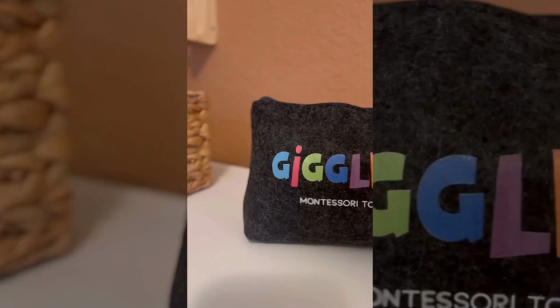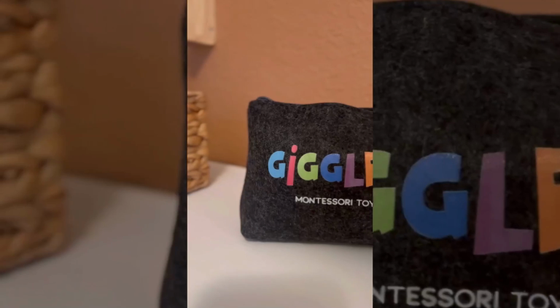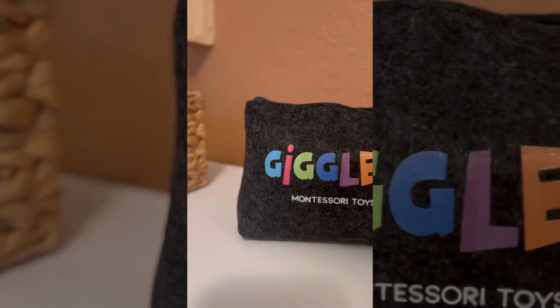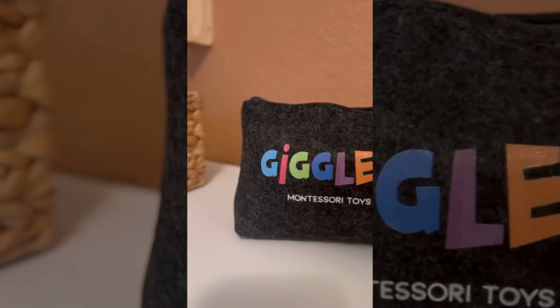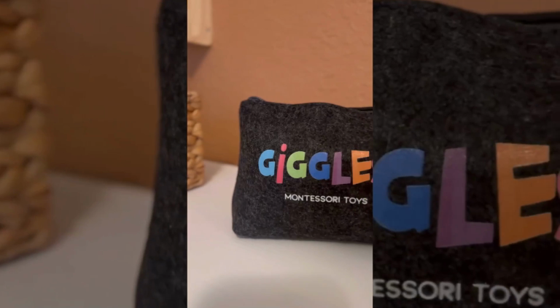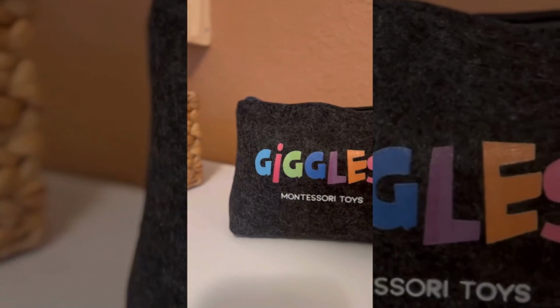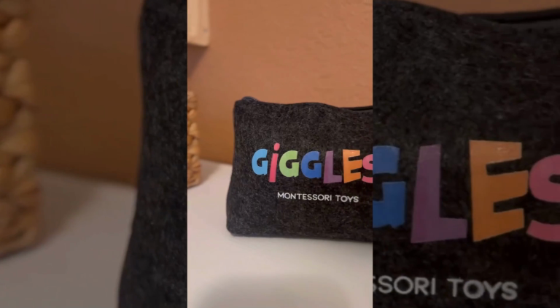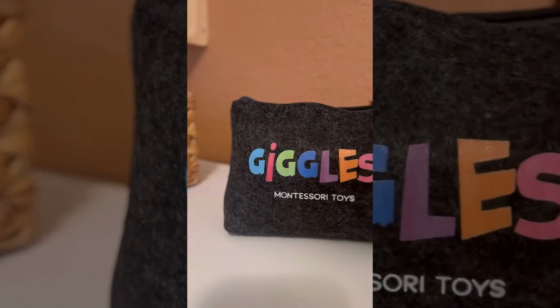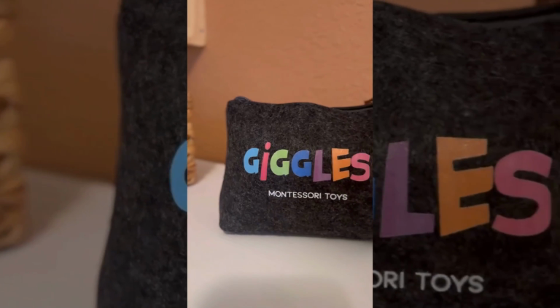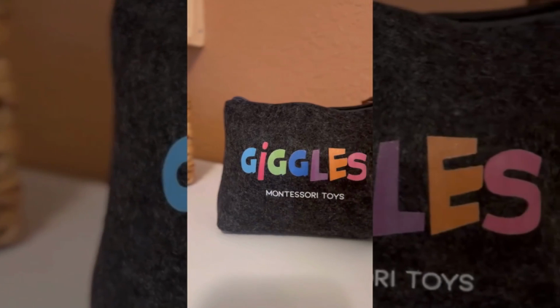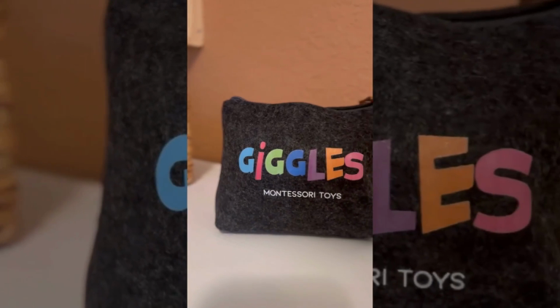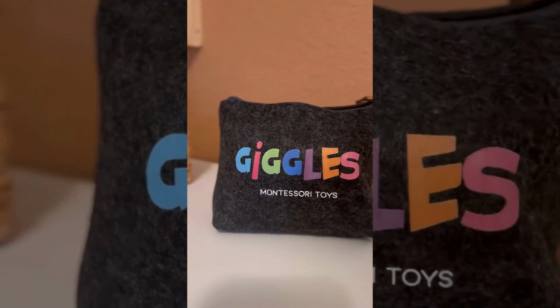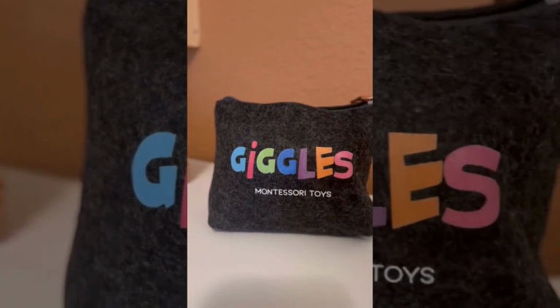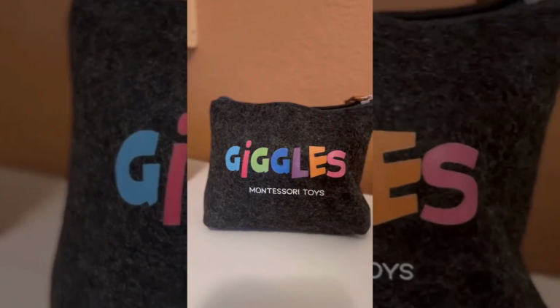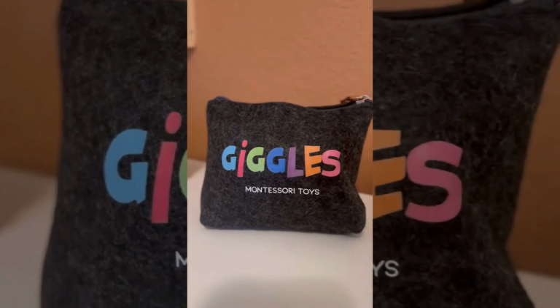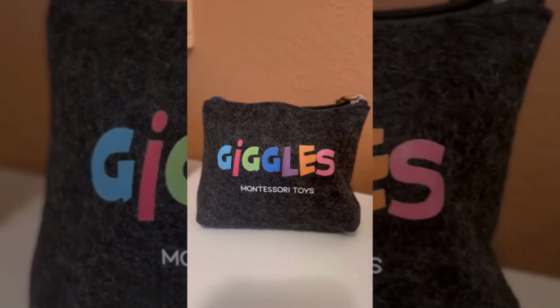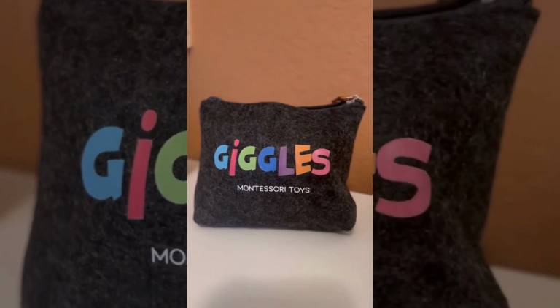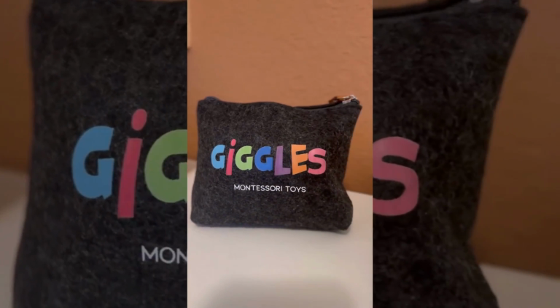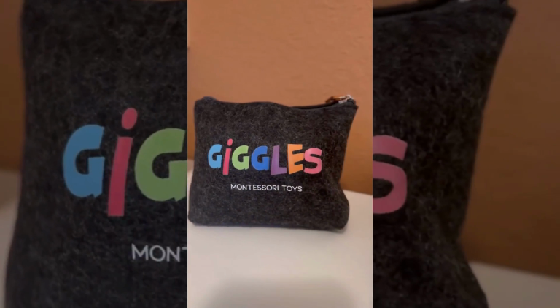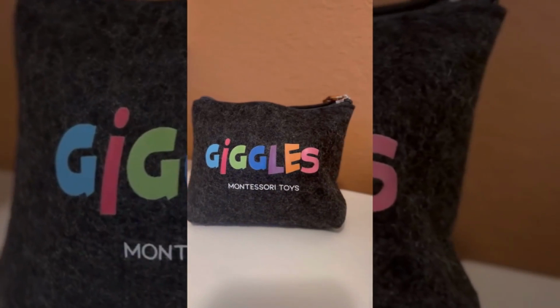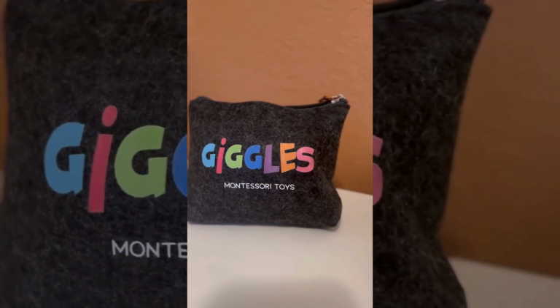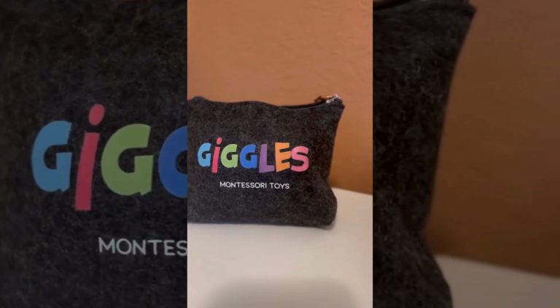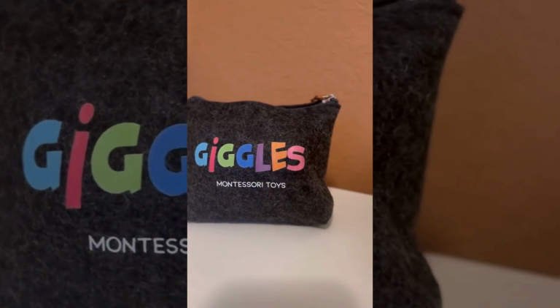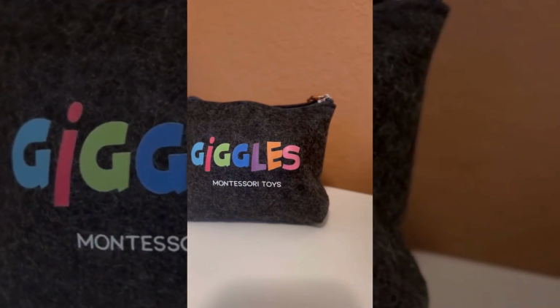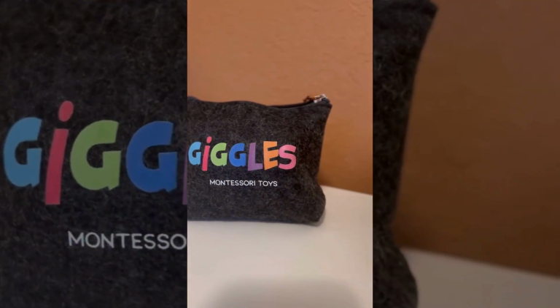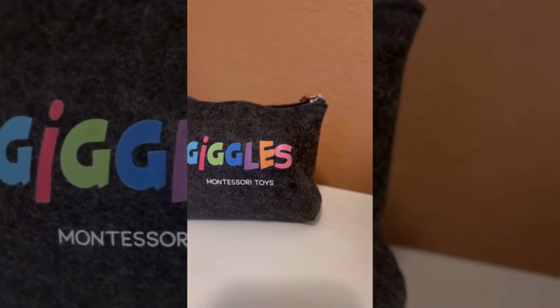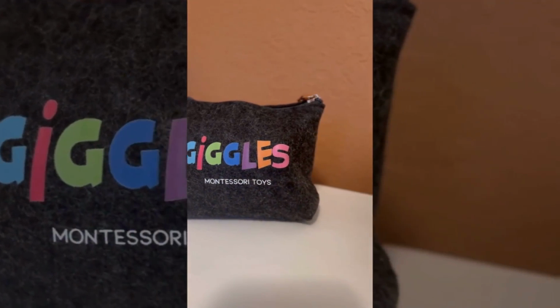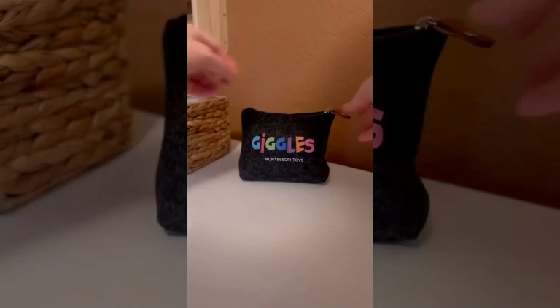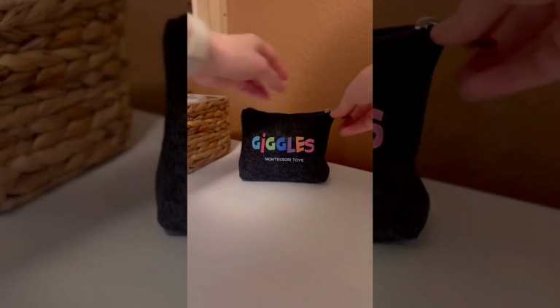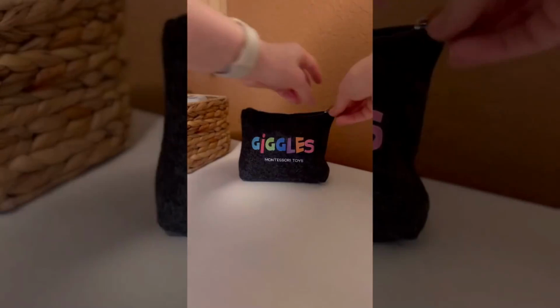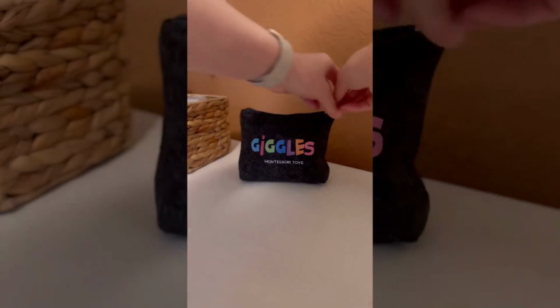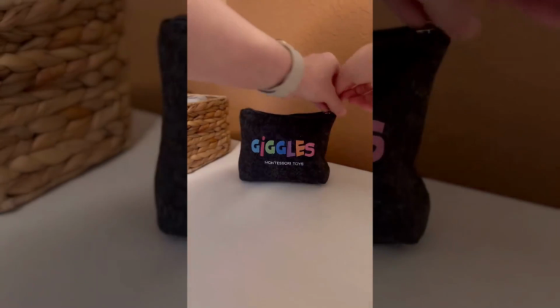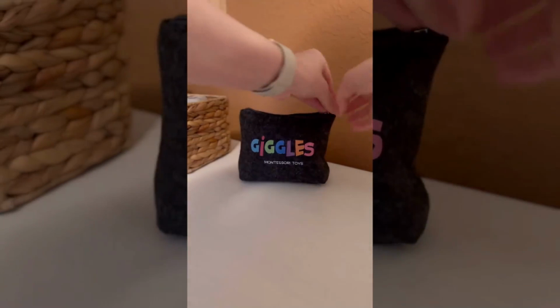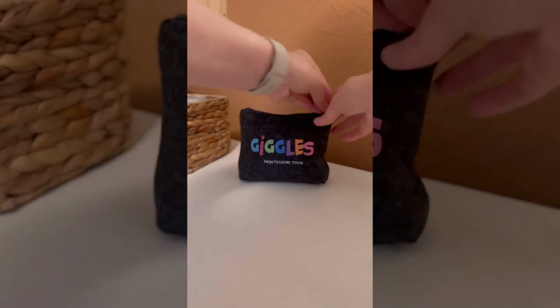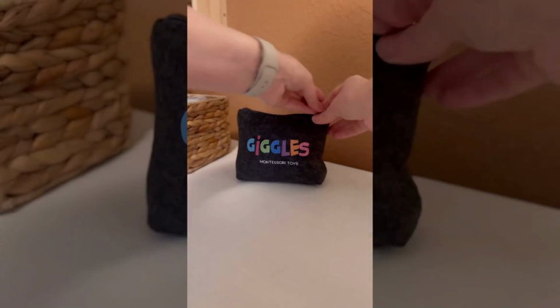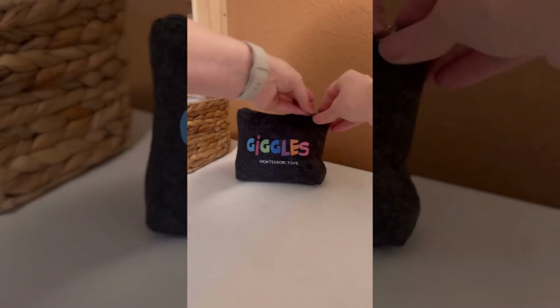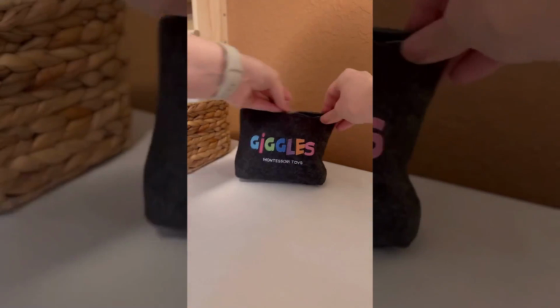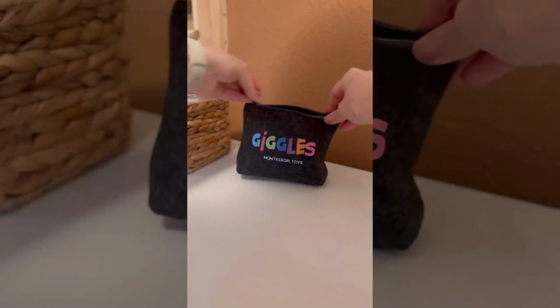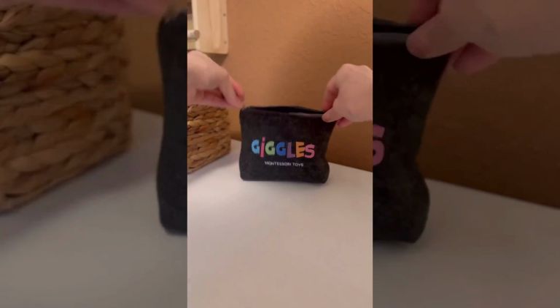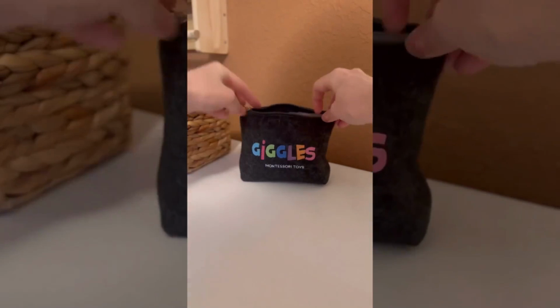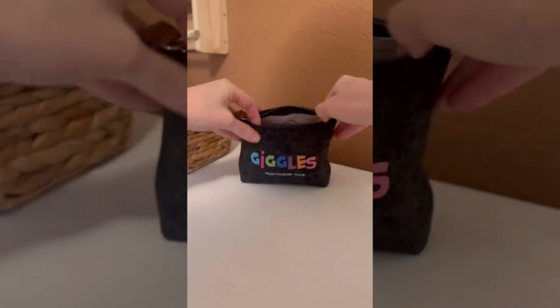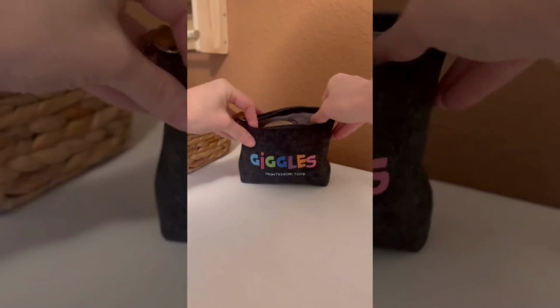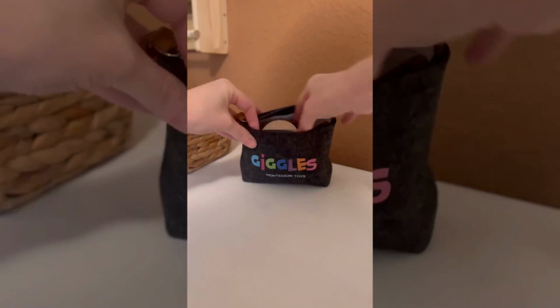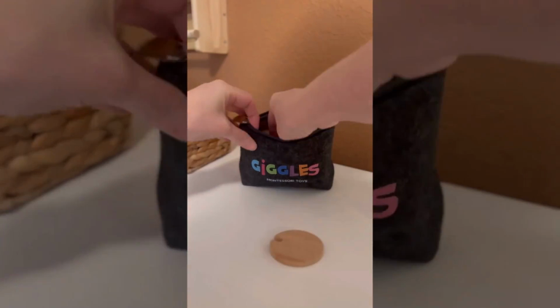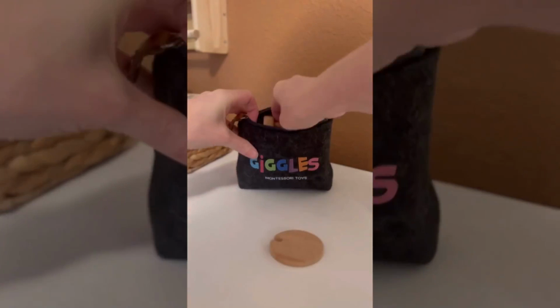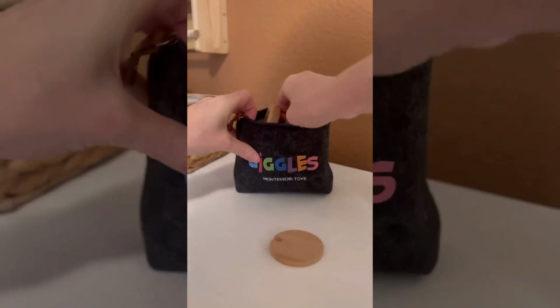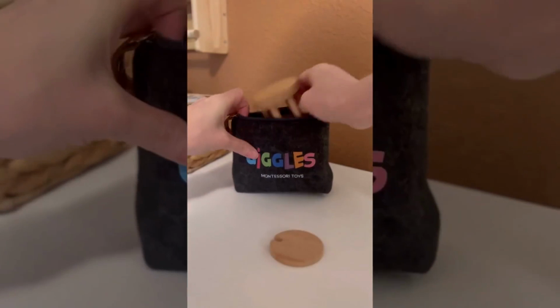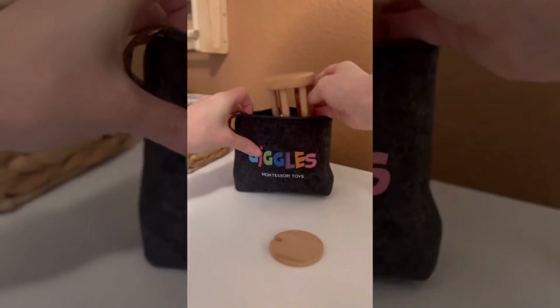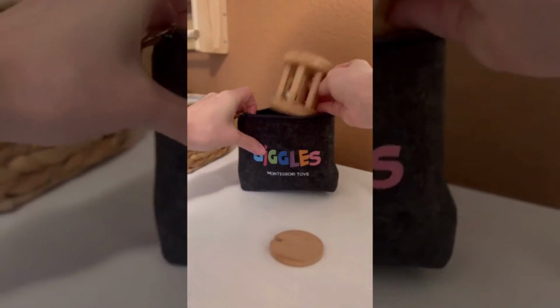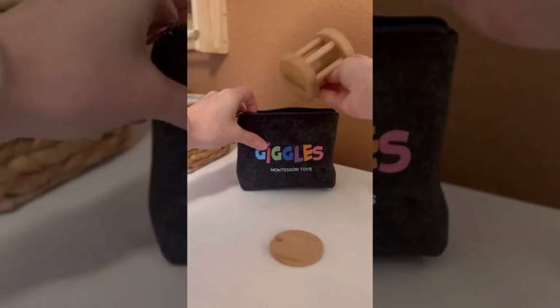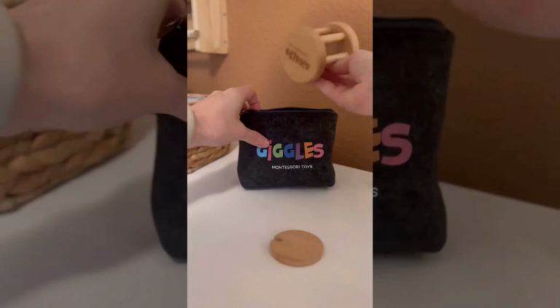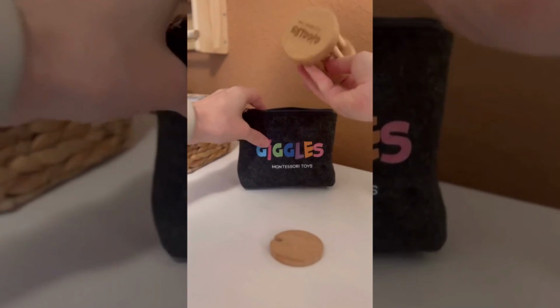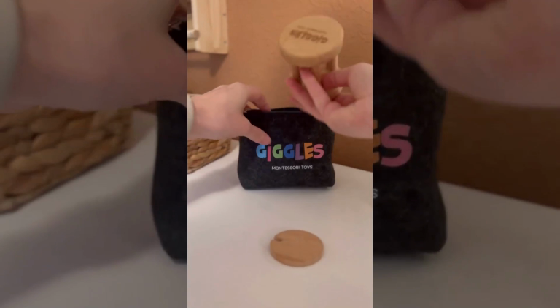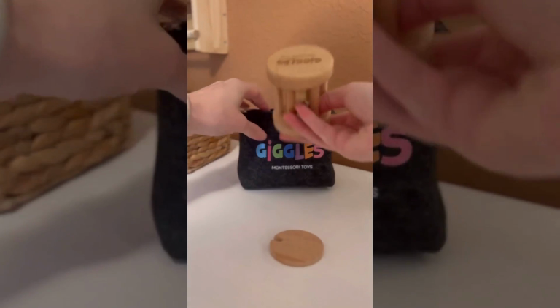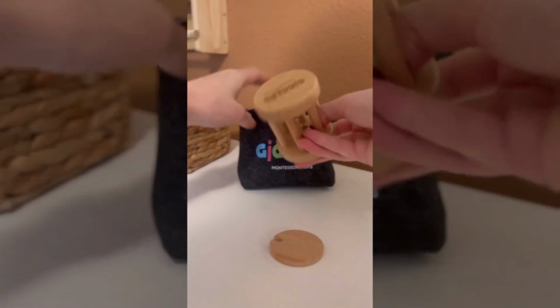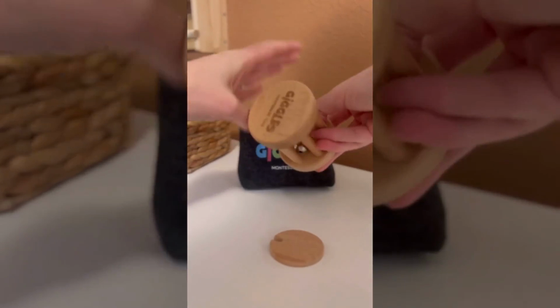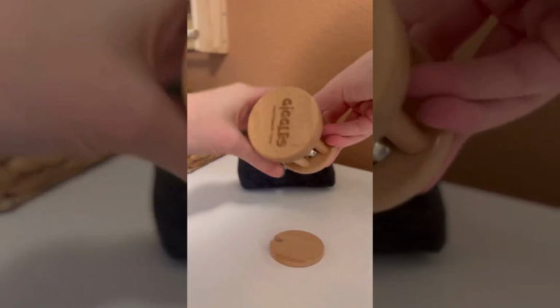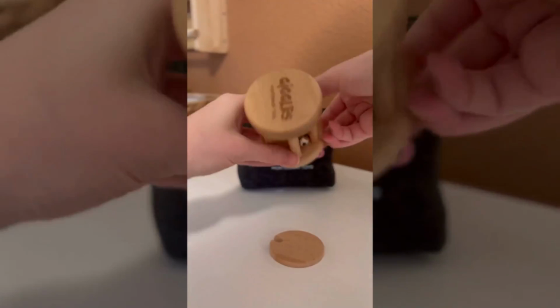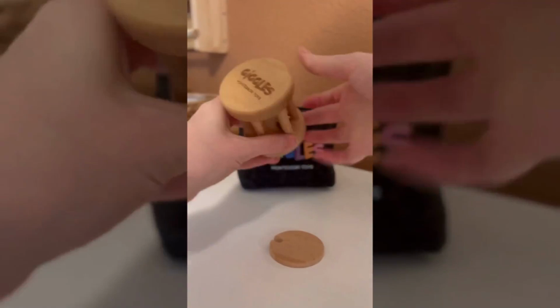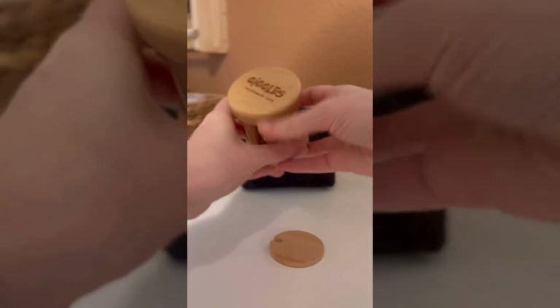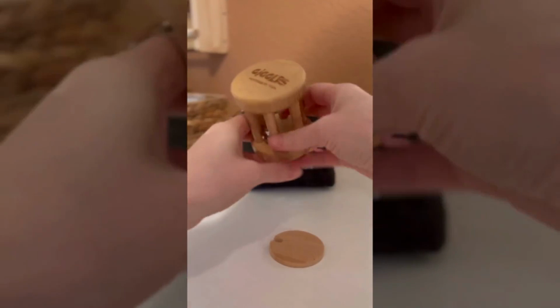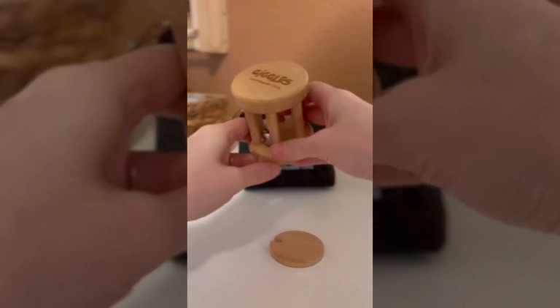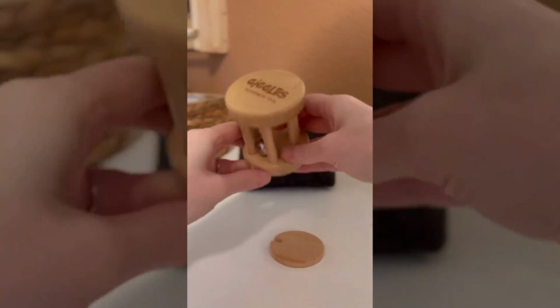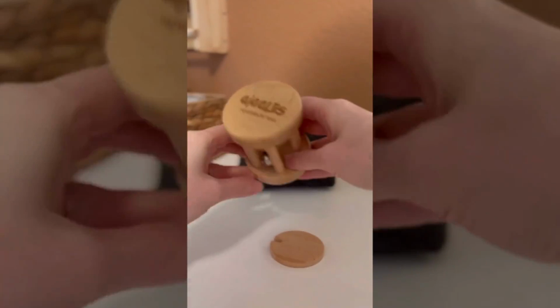Inside this convenient zippered pouch are three items: a bell cylinder, a set of interlocking discs, and a ring rattle.